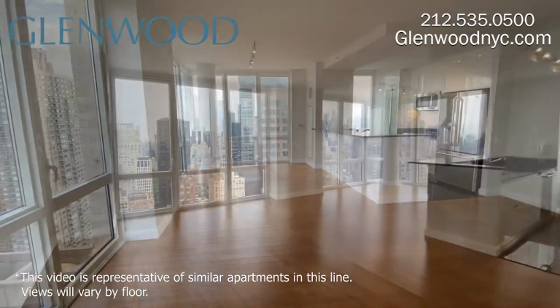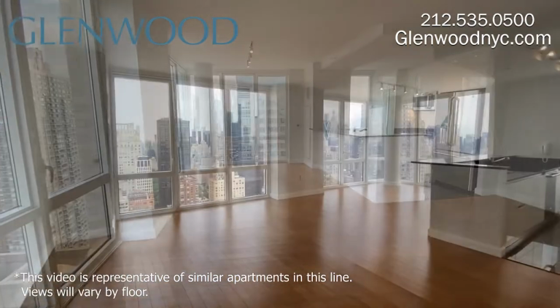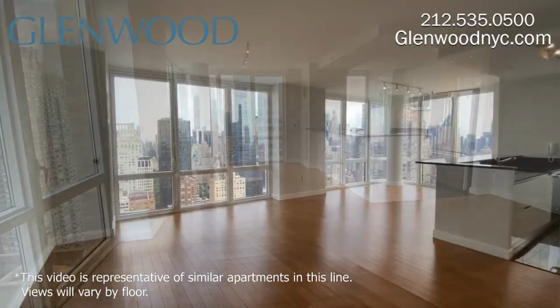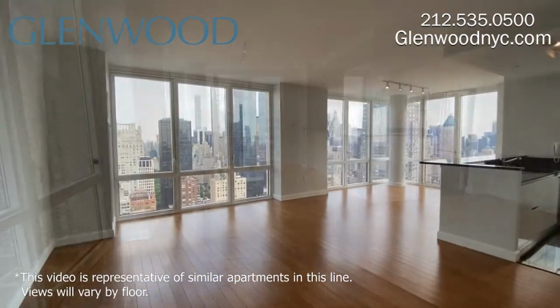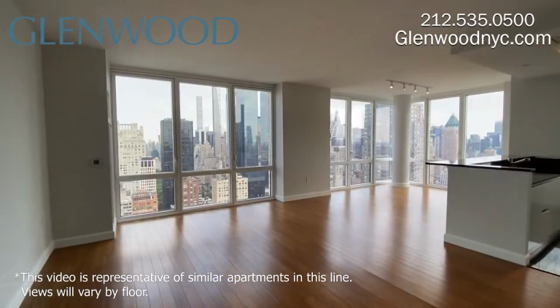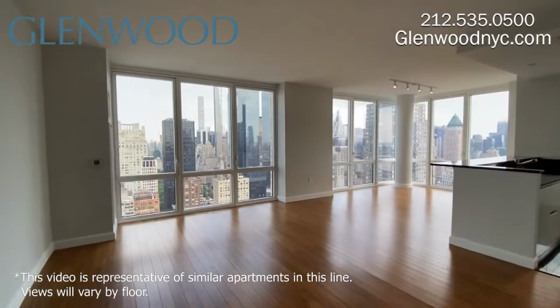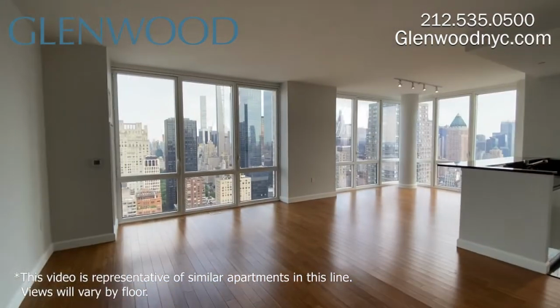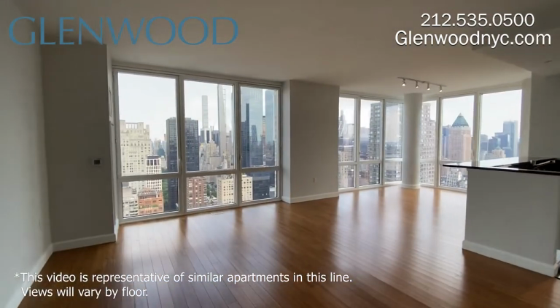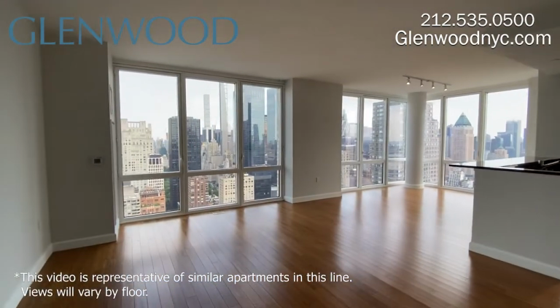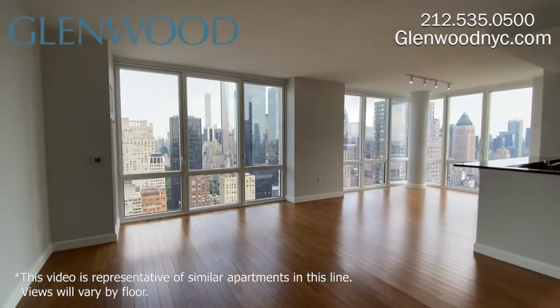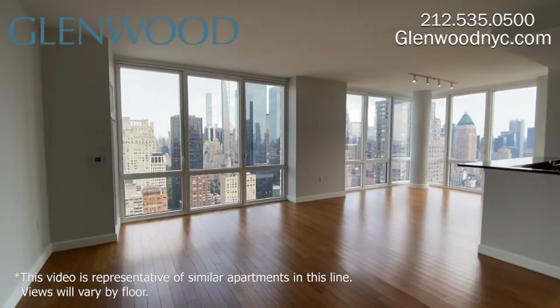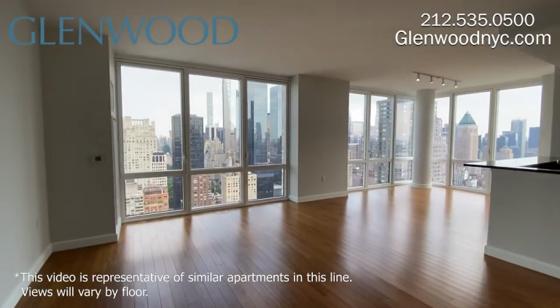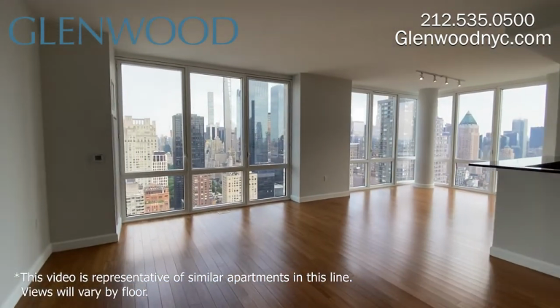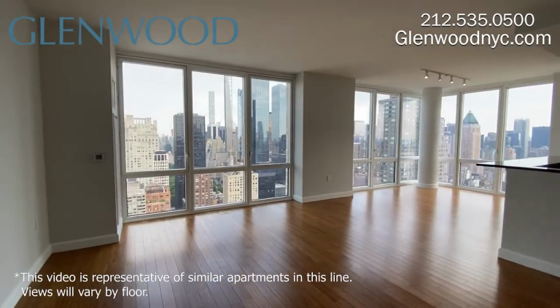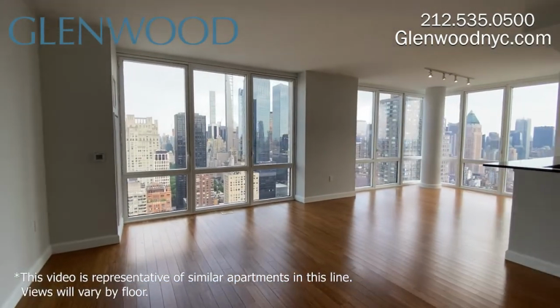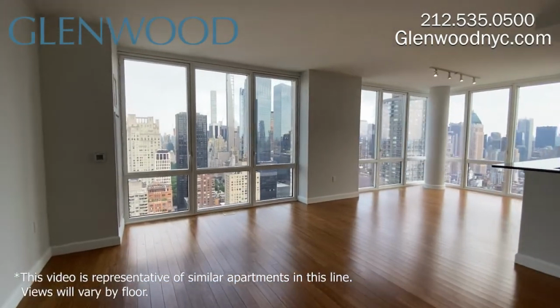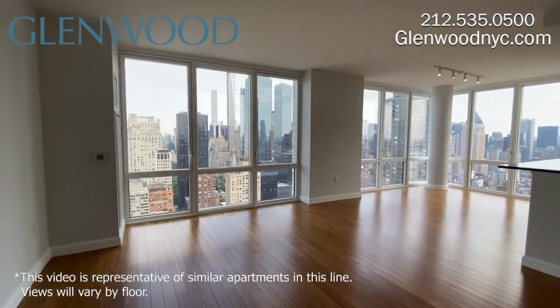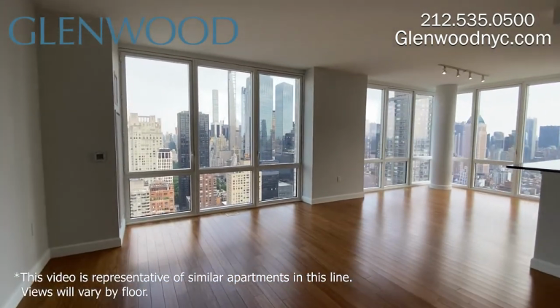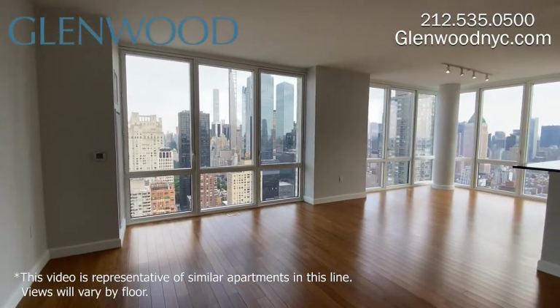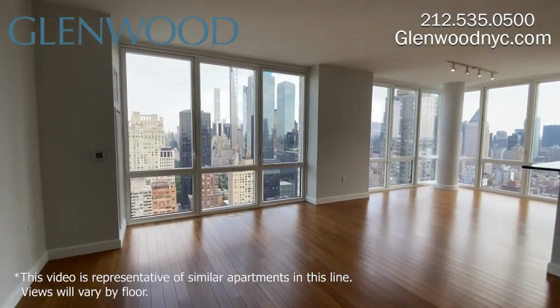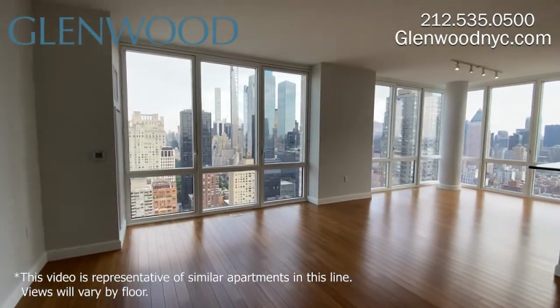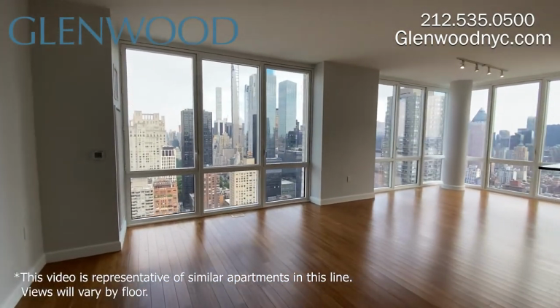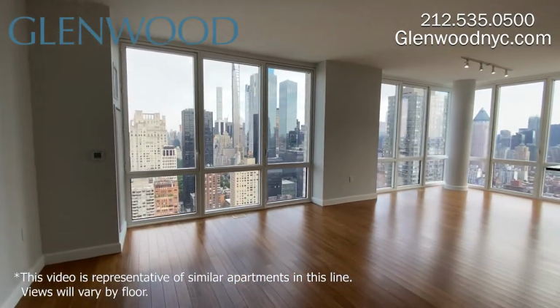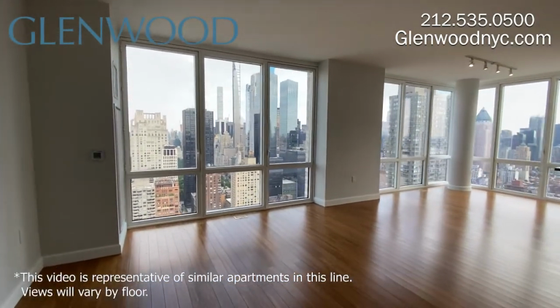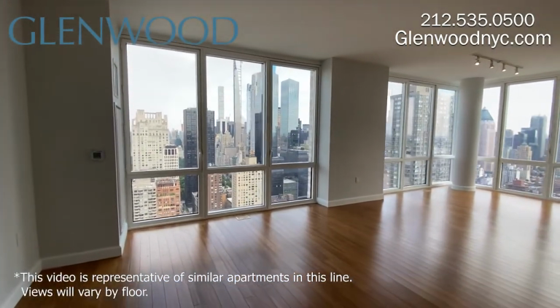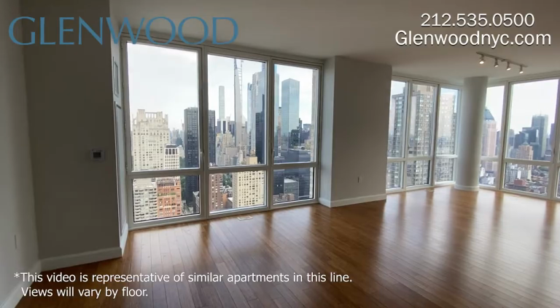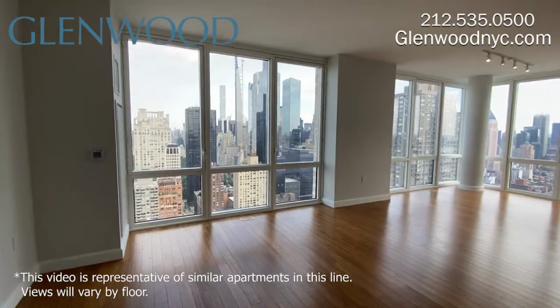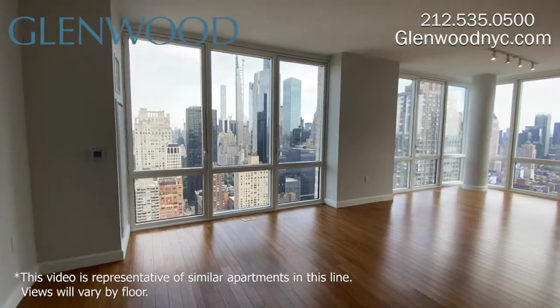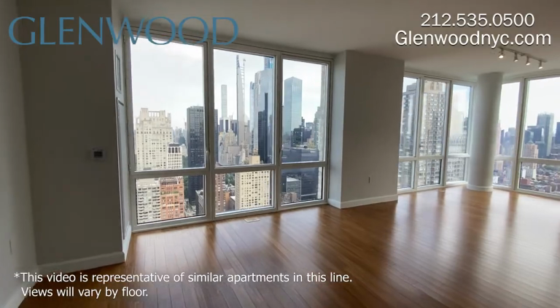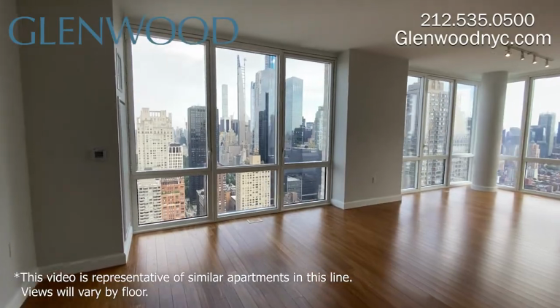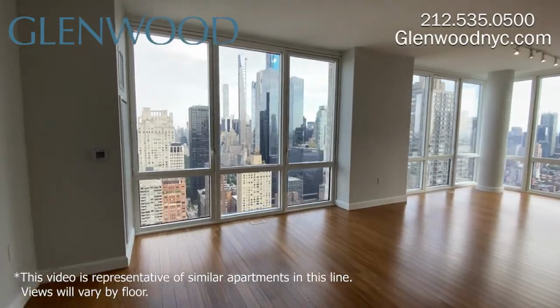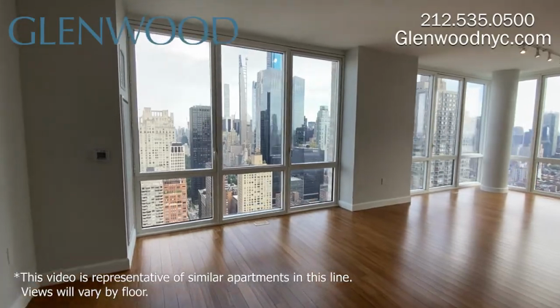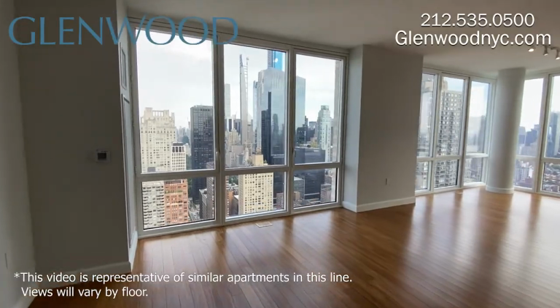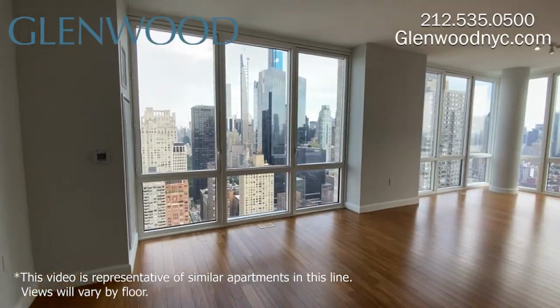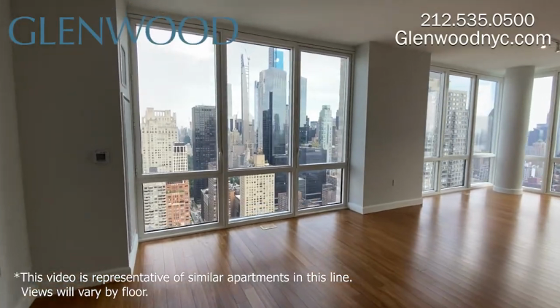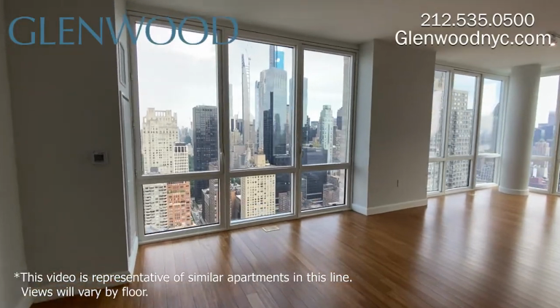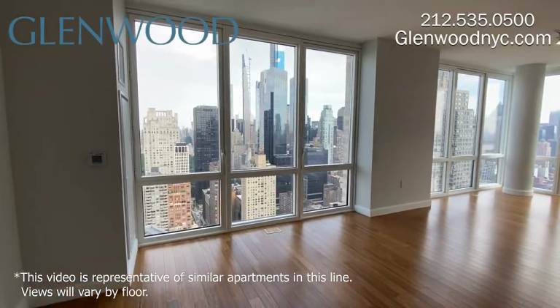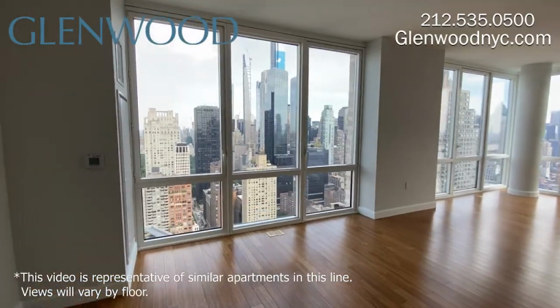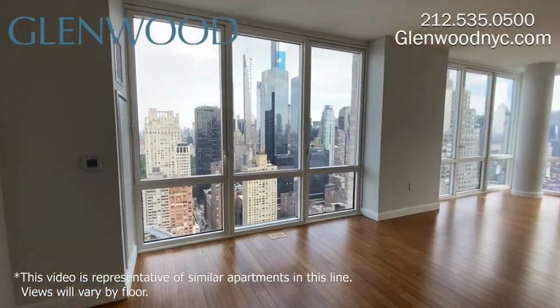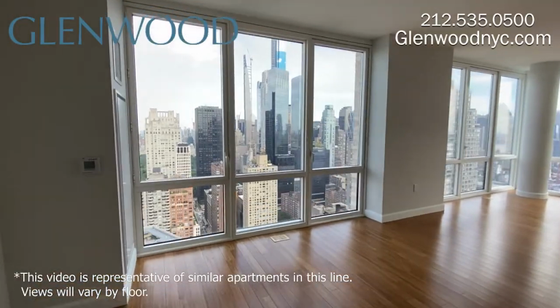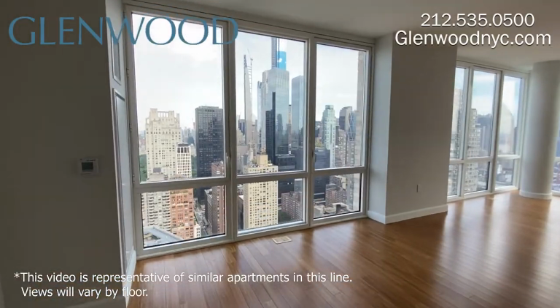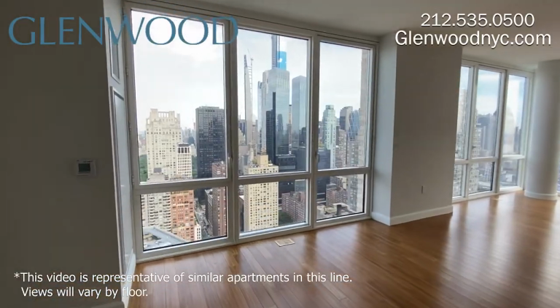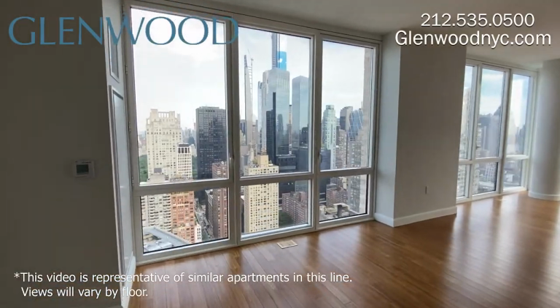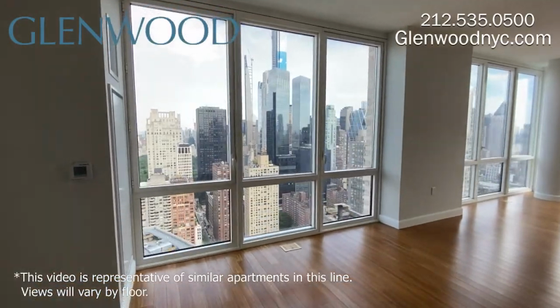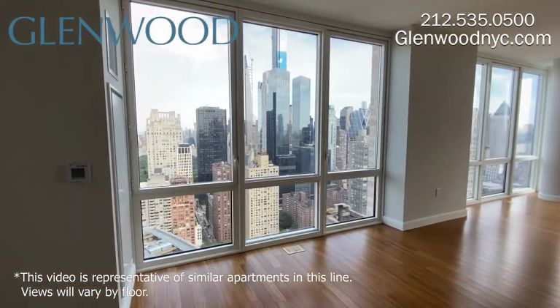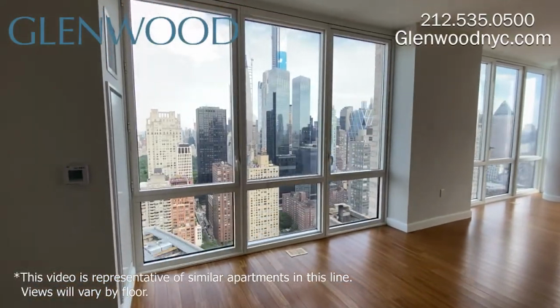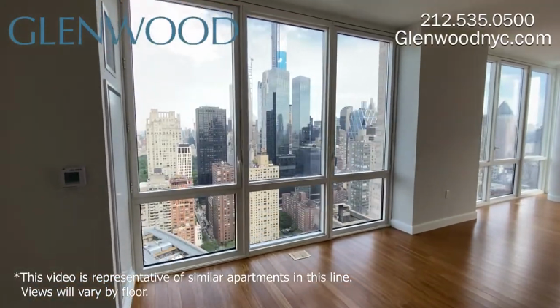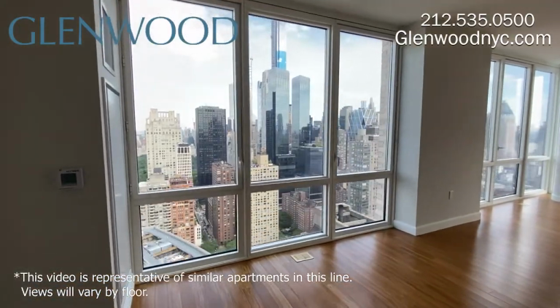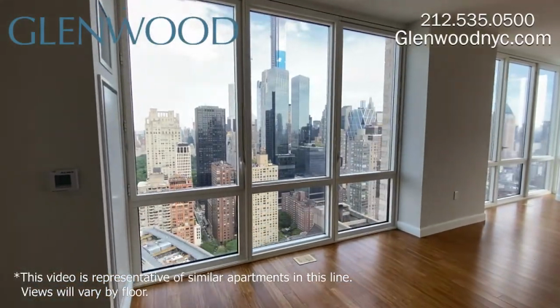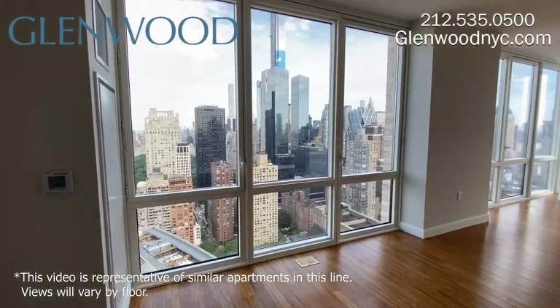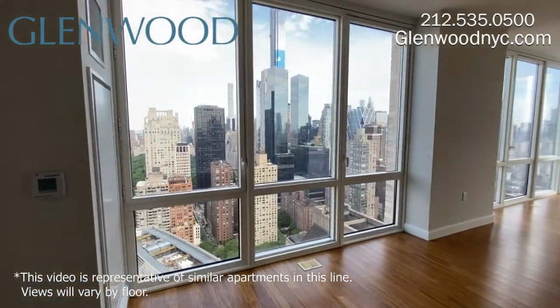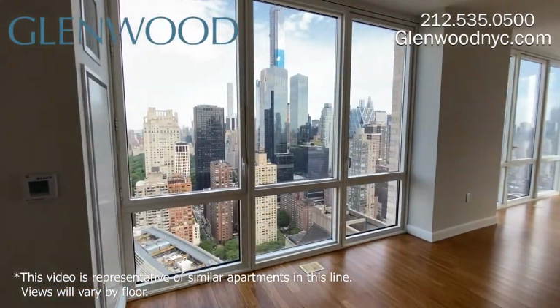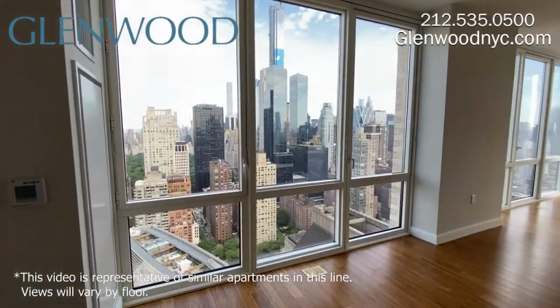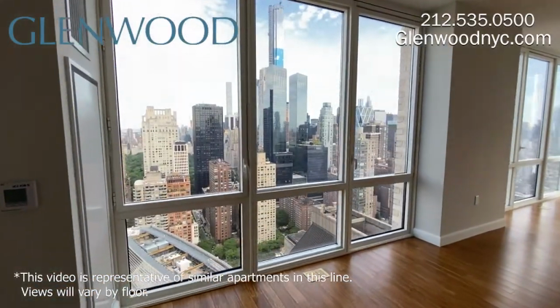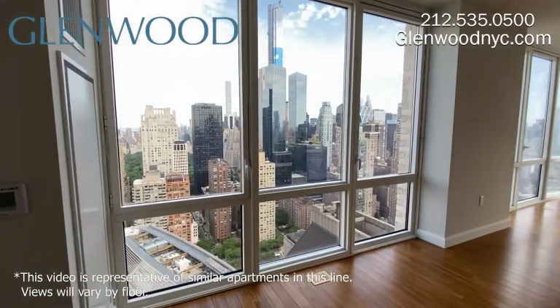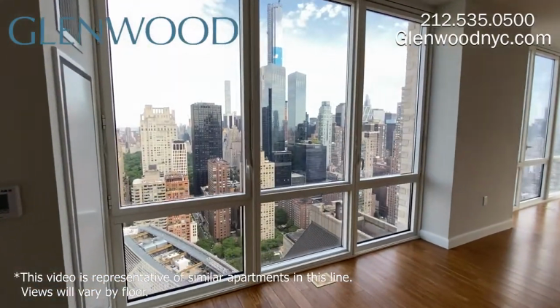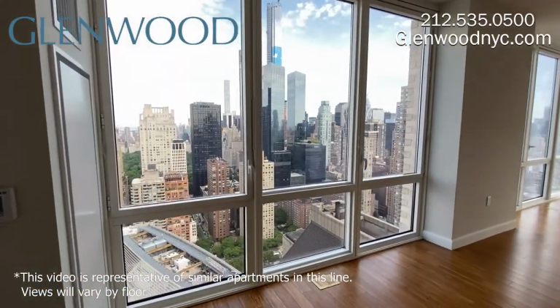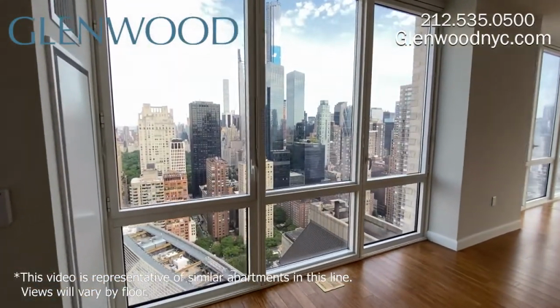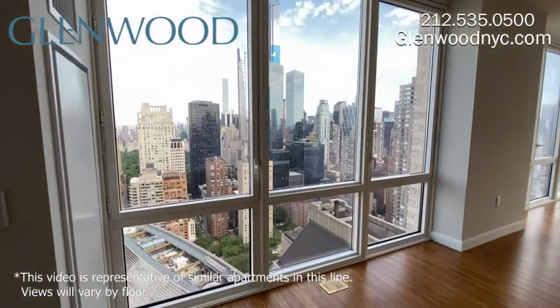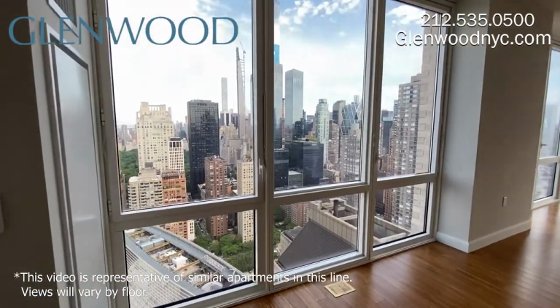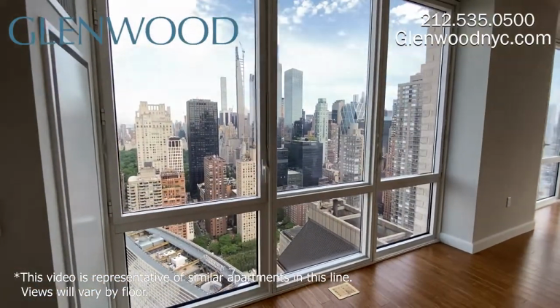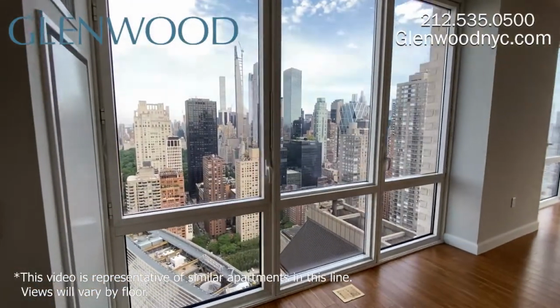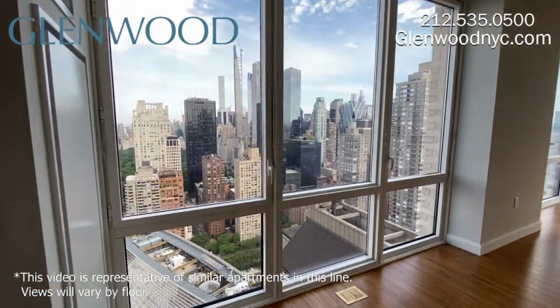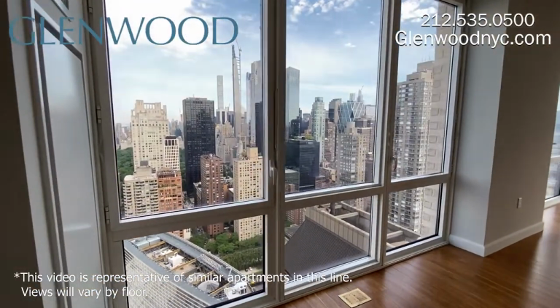This is a stylish home. This spacious living room comes with floor-to-ceiling windows with a gorgeous view of the city.